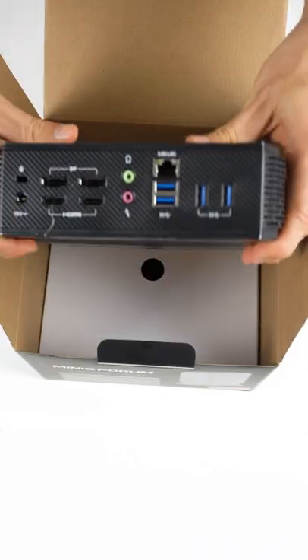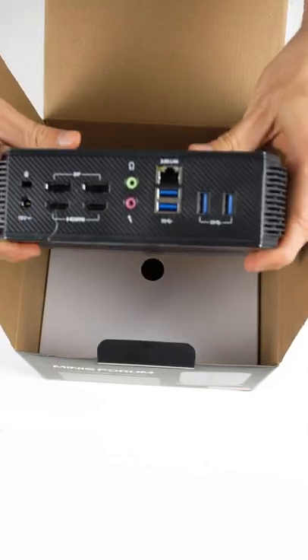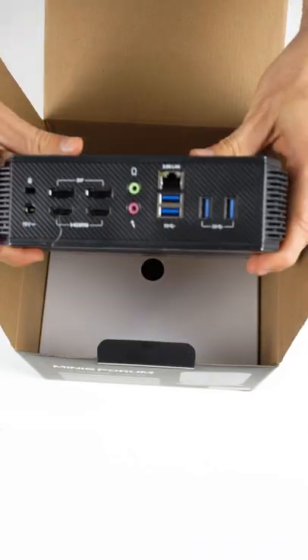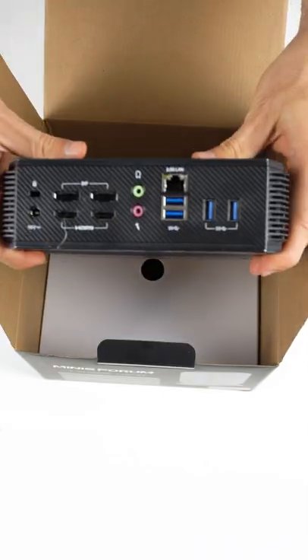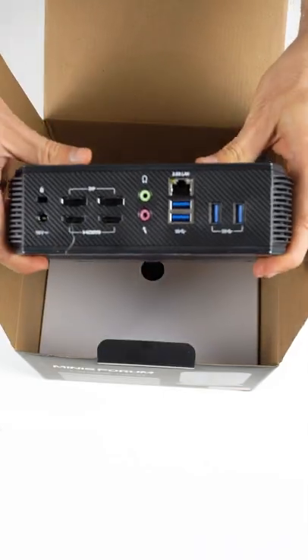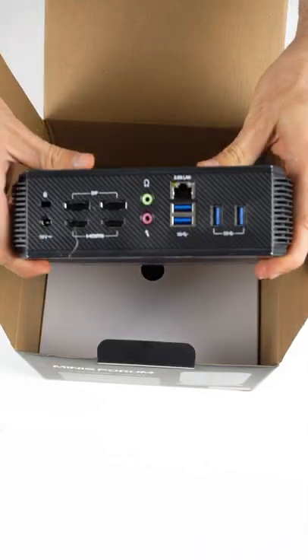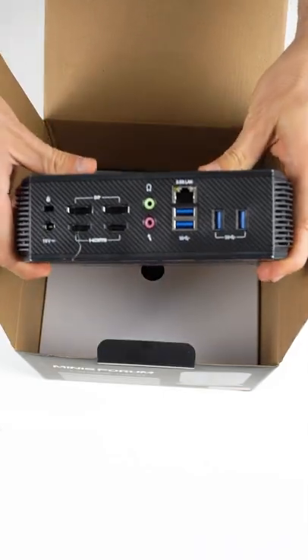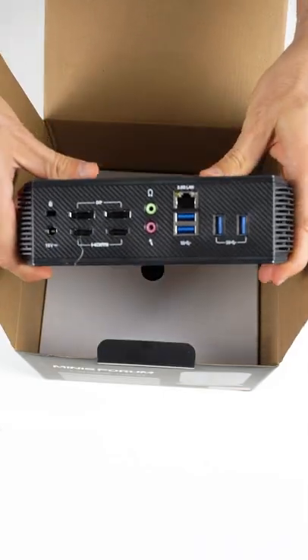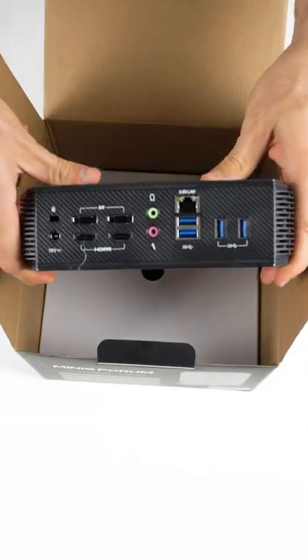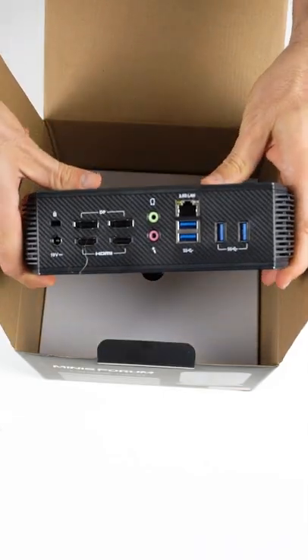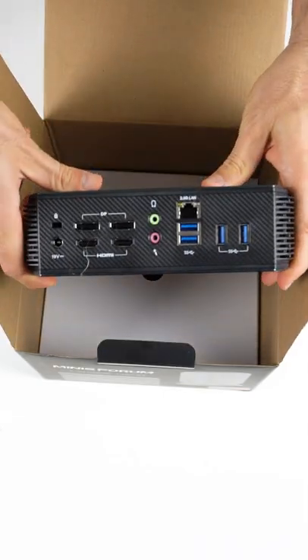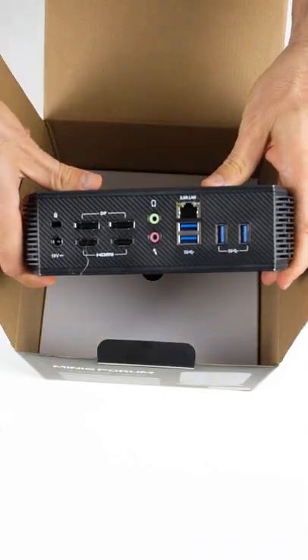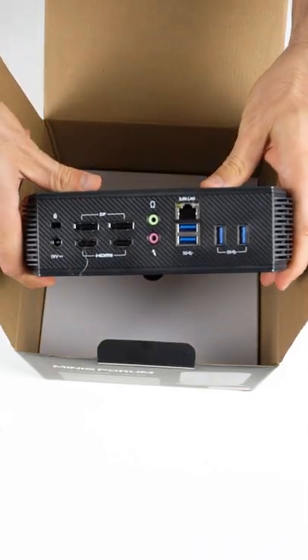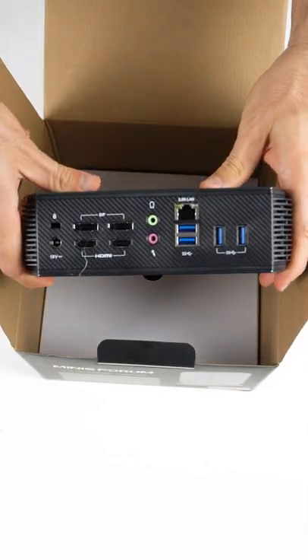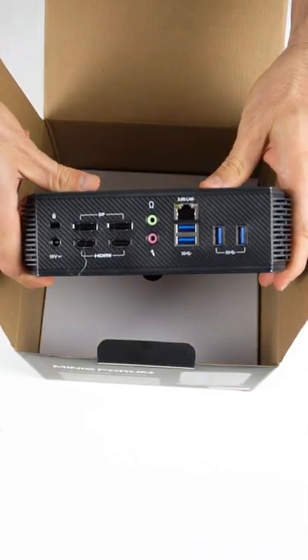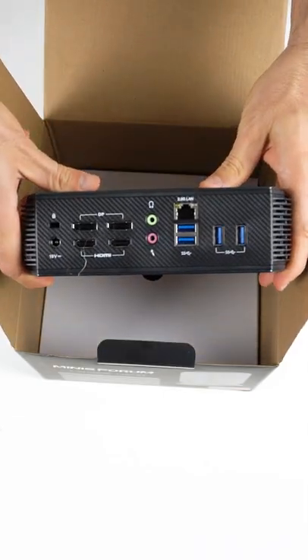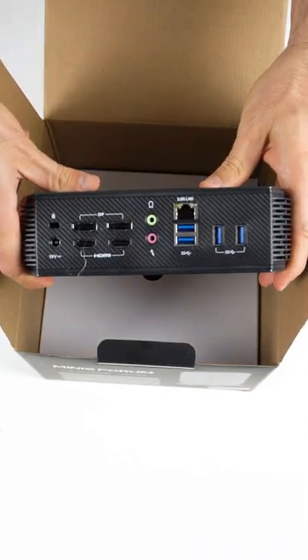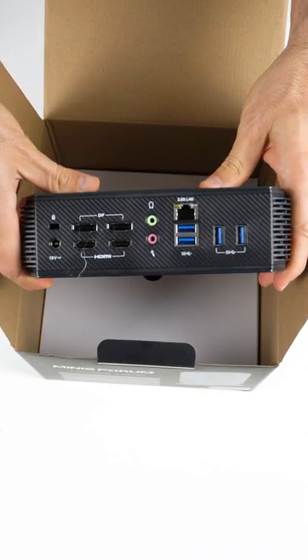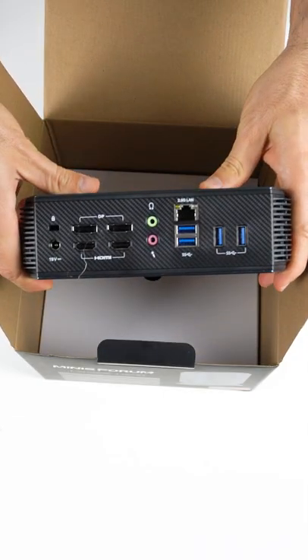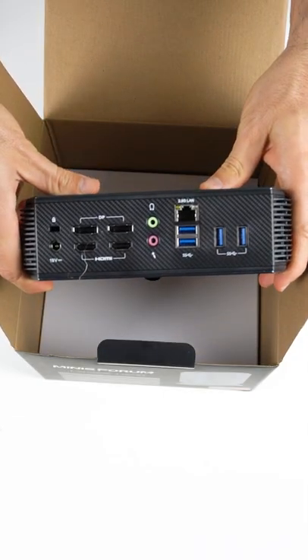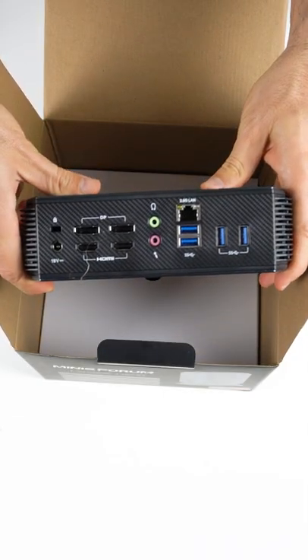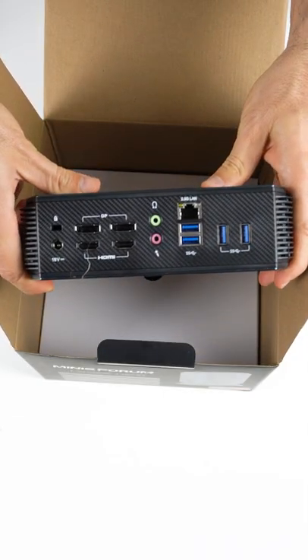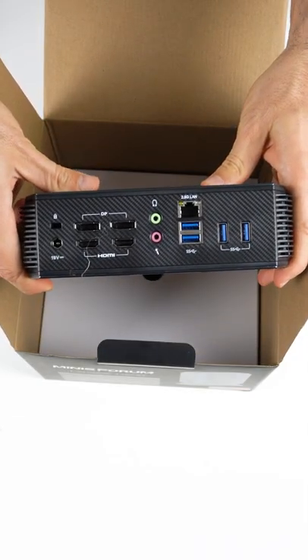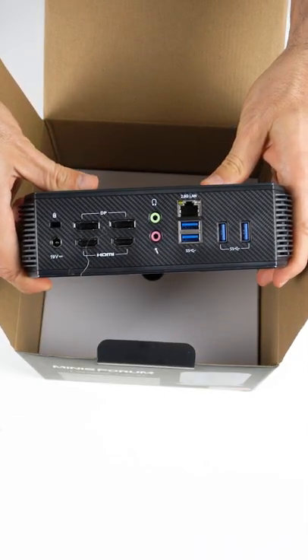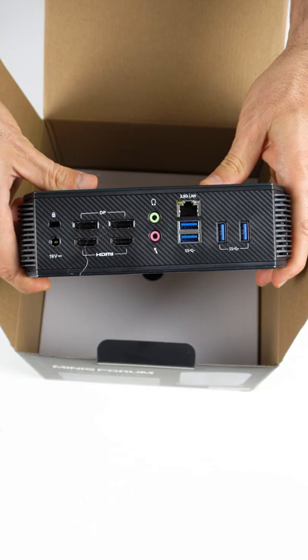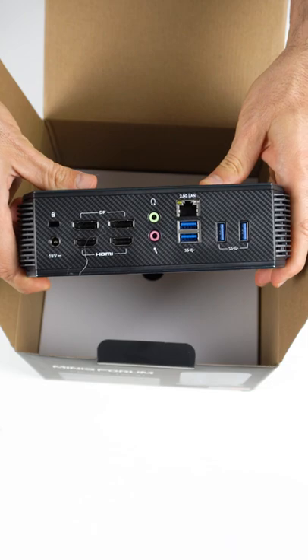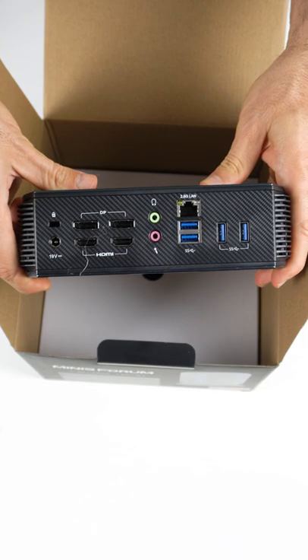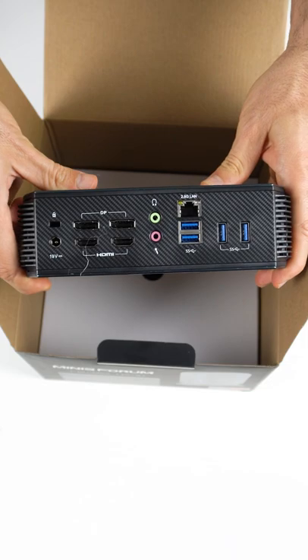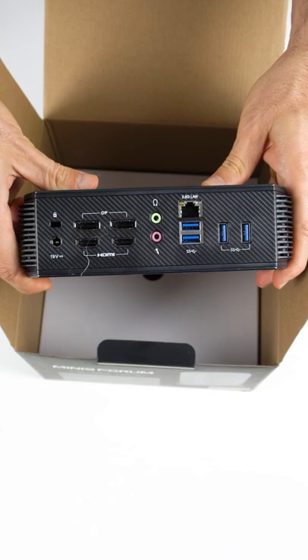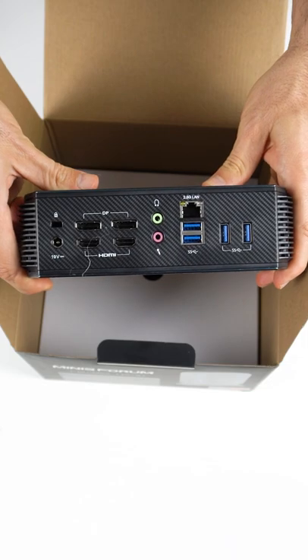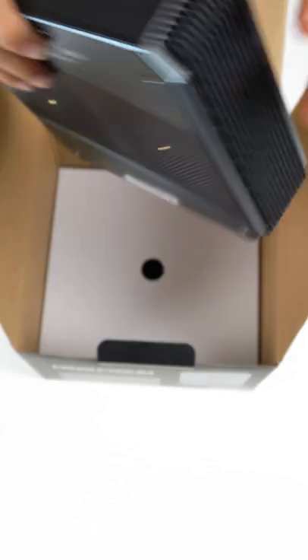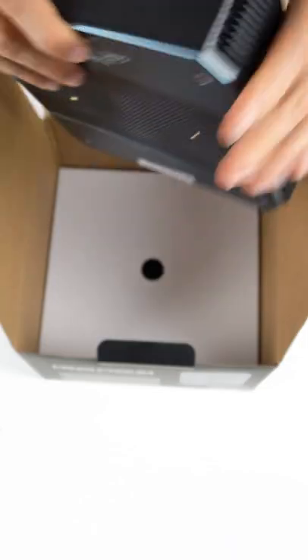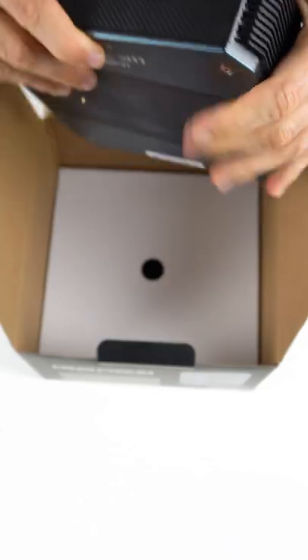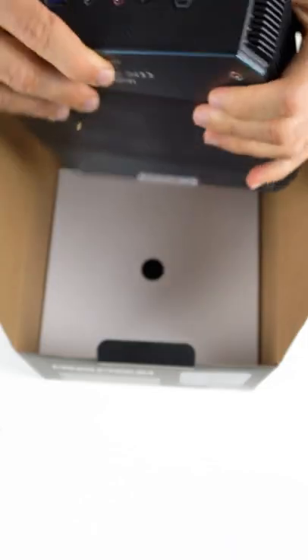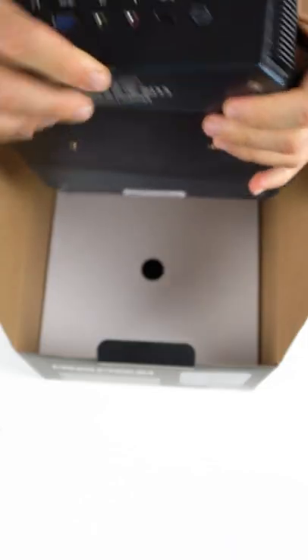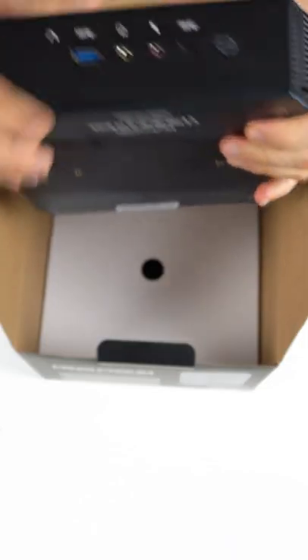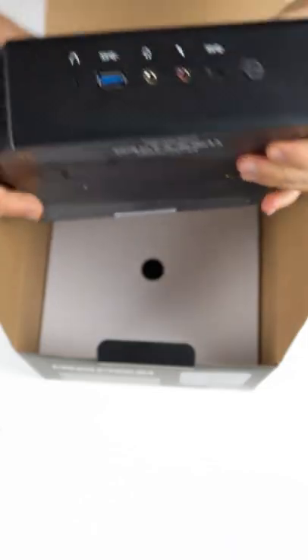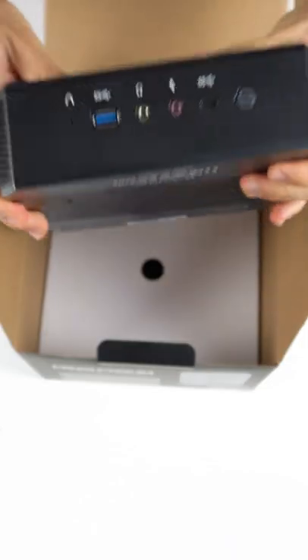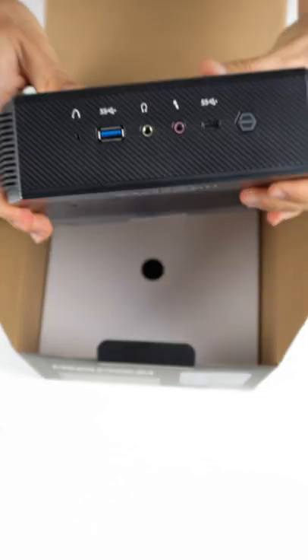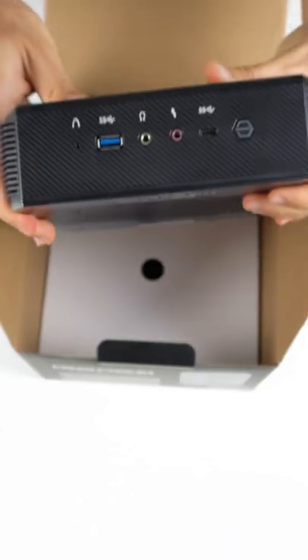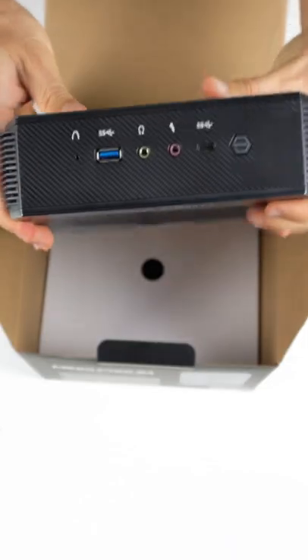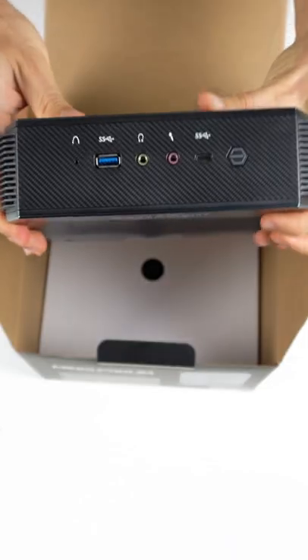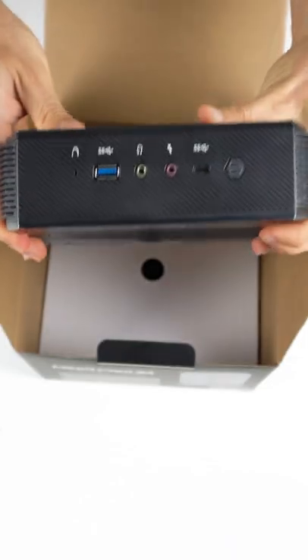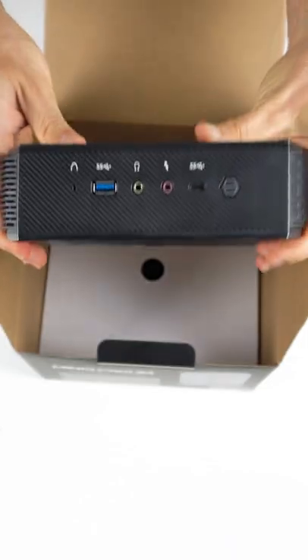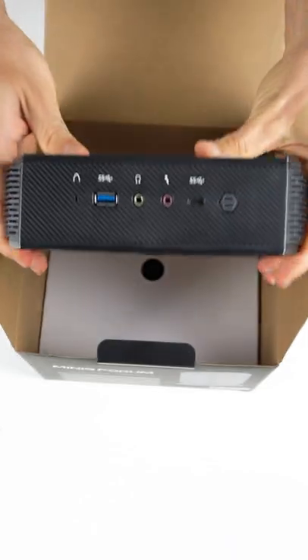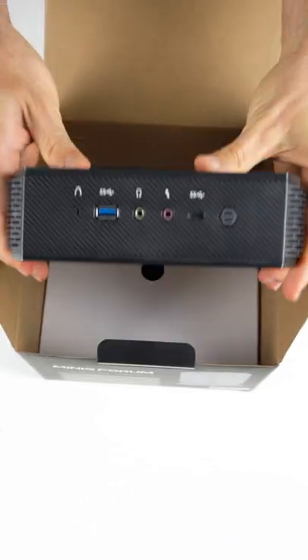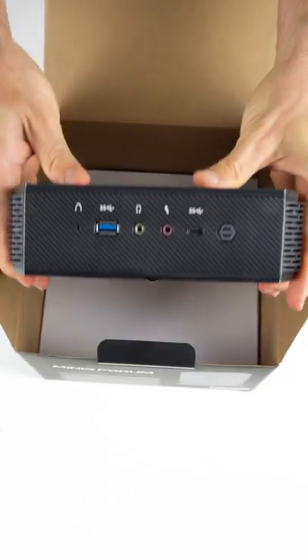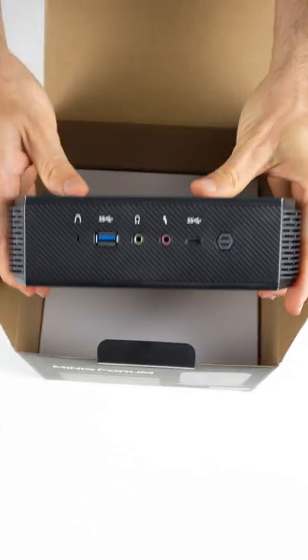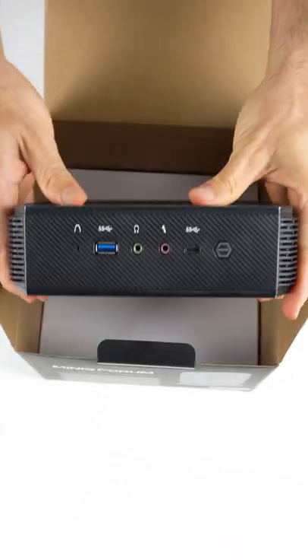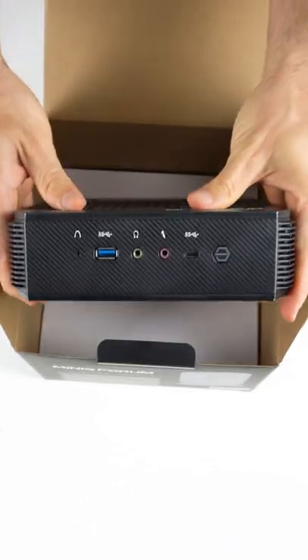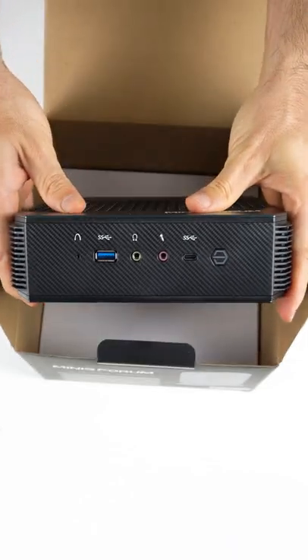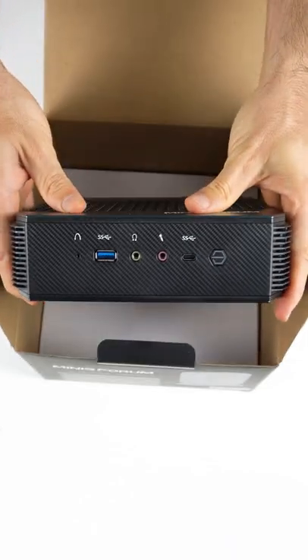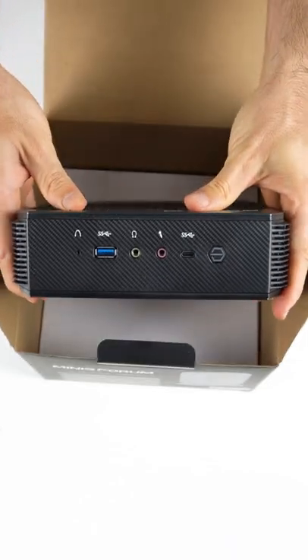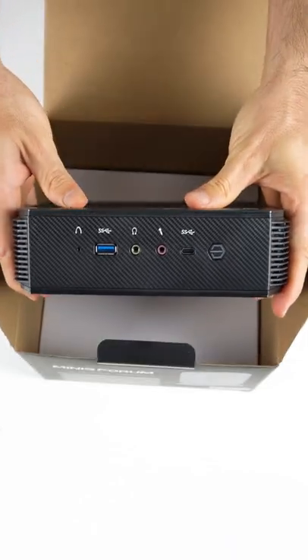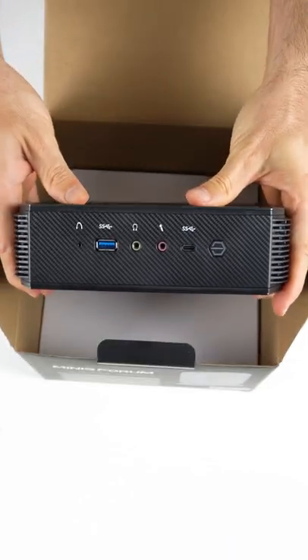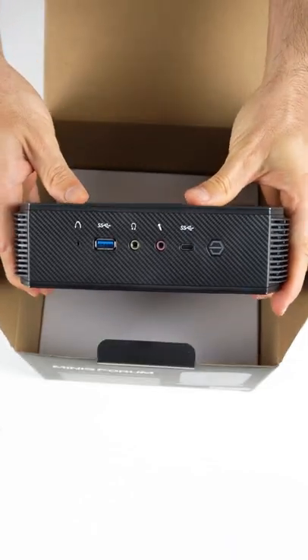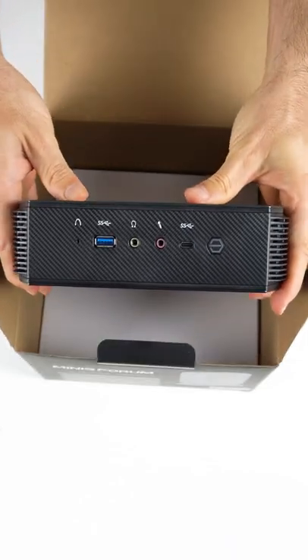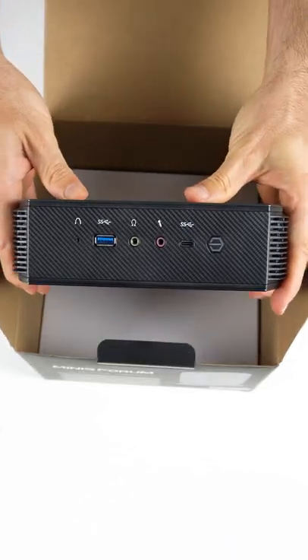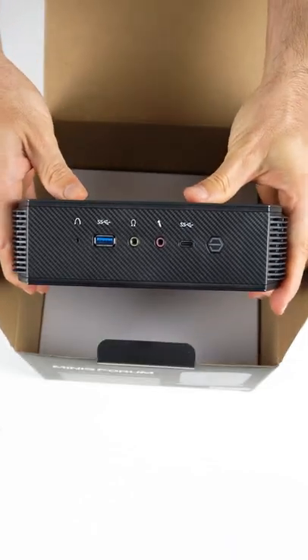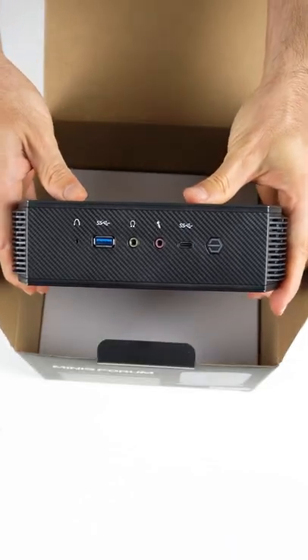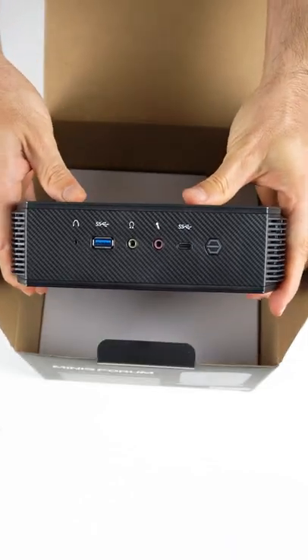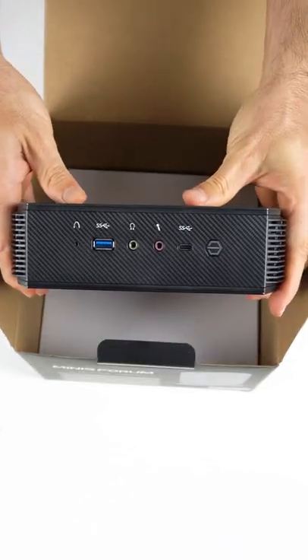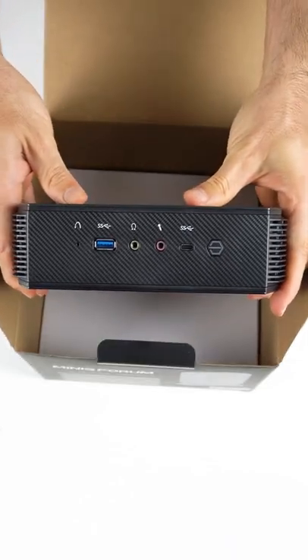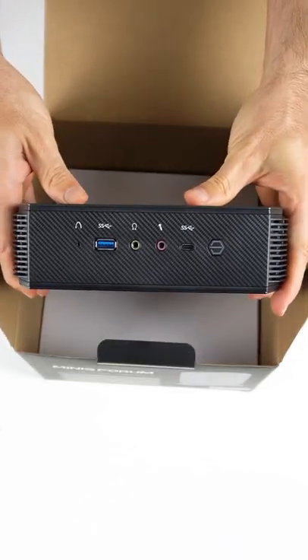There's enough ports on it to even keep me happy. Dual audio and mic jacks — well, that's new.